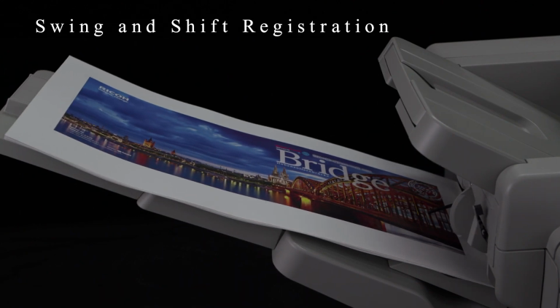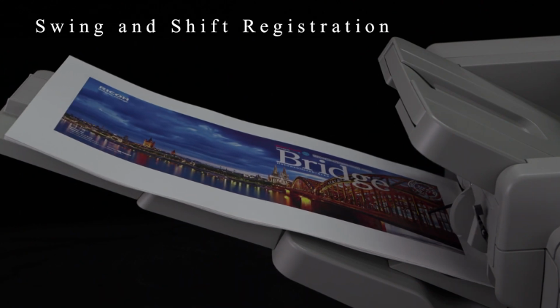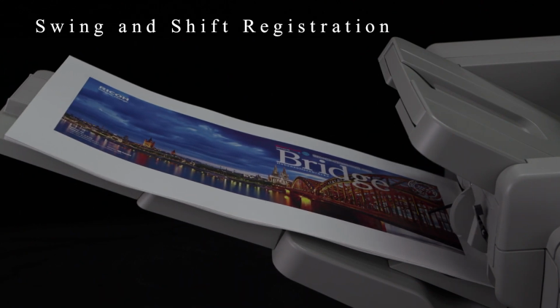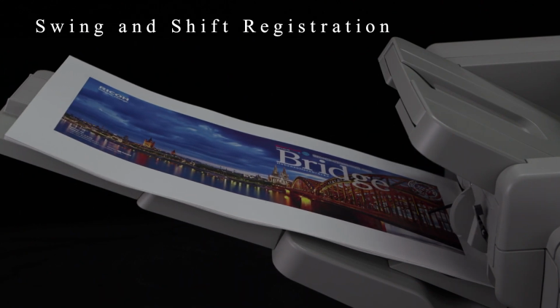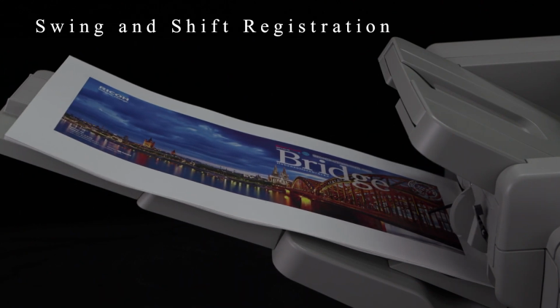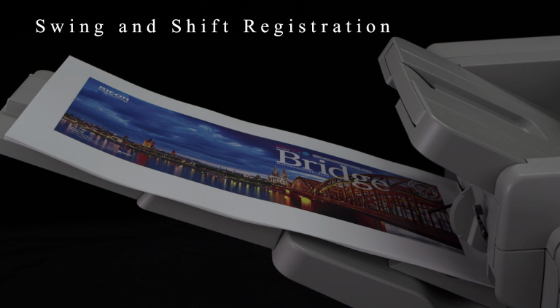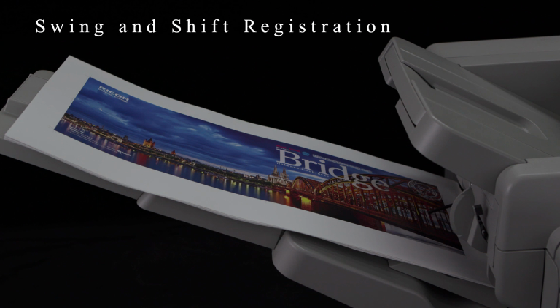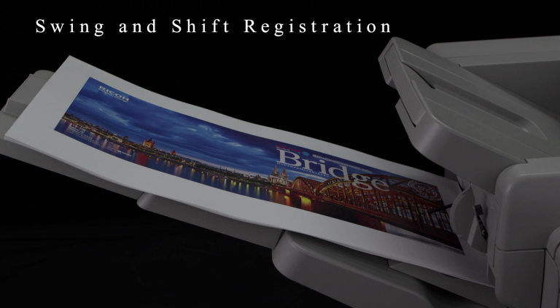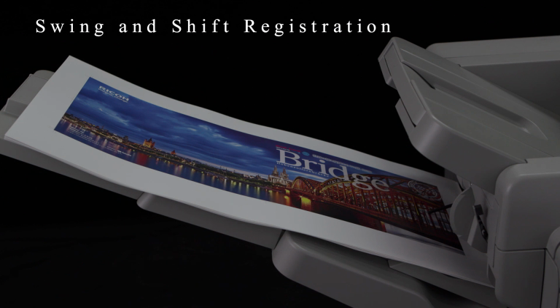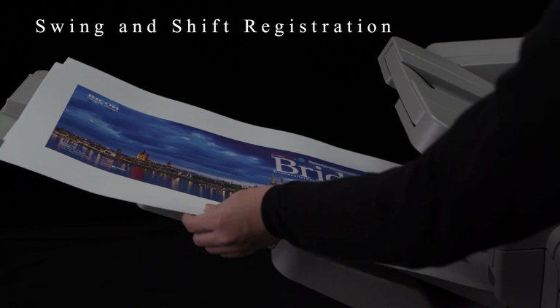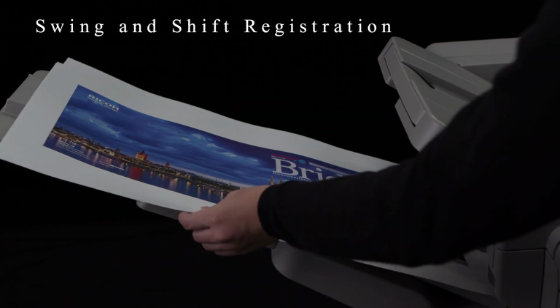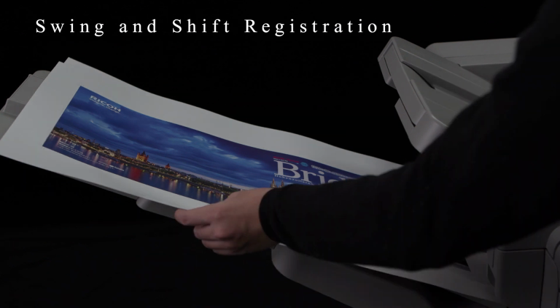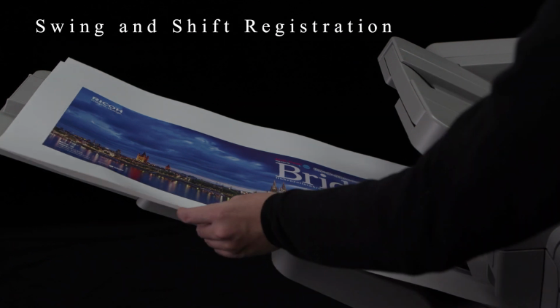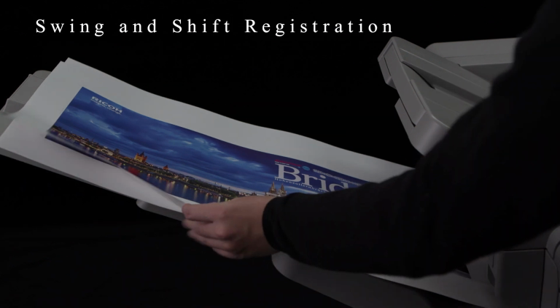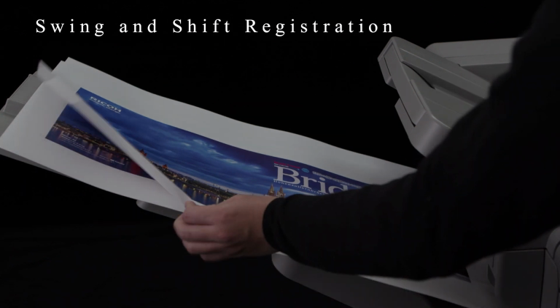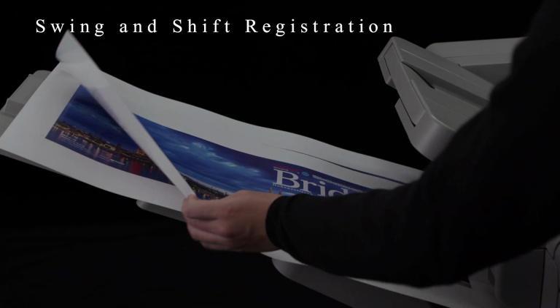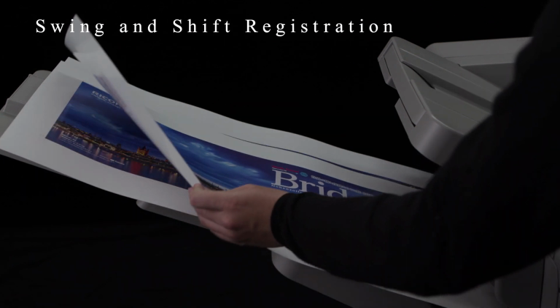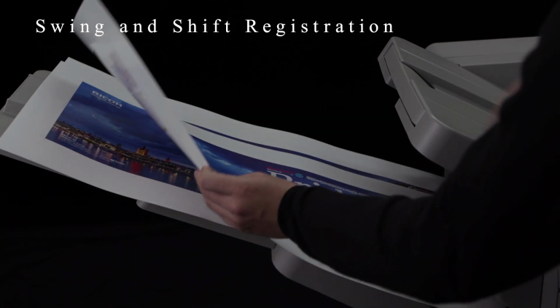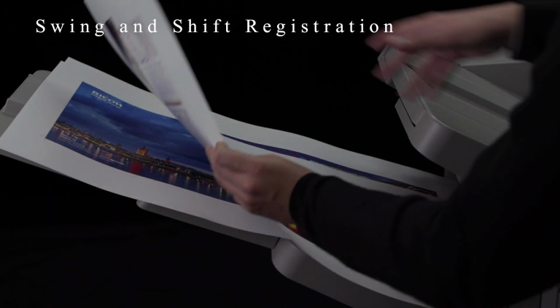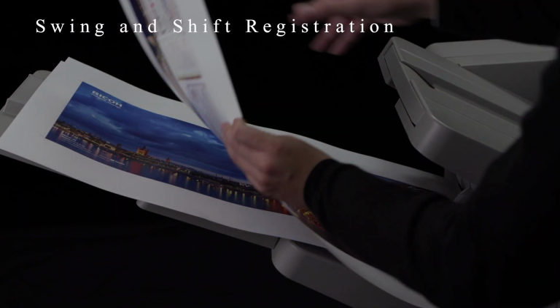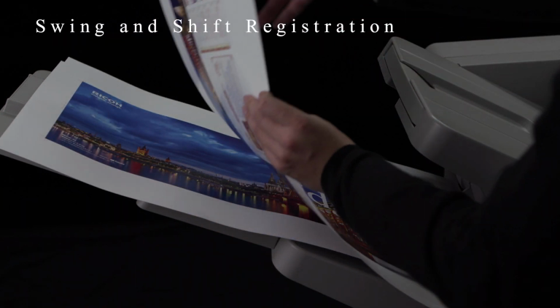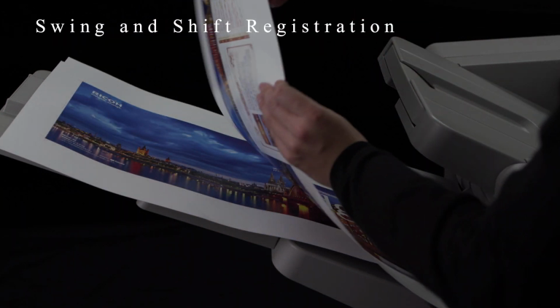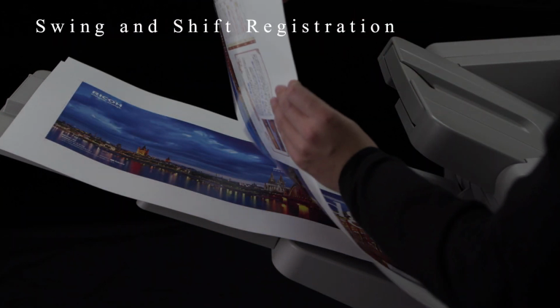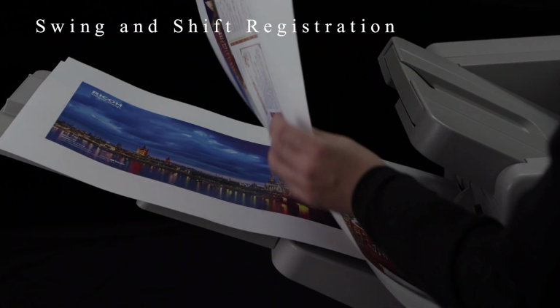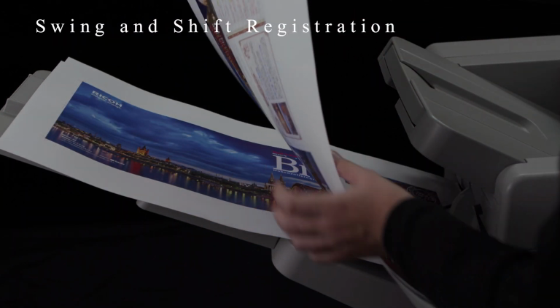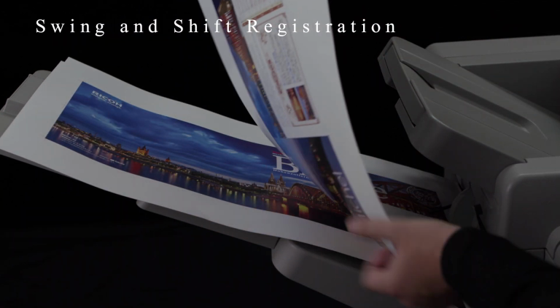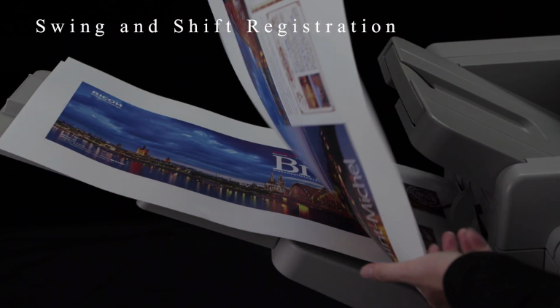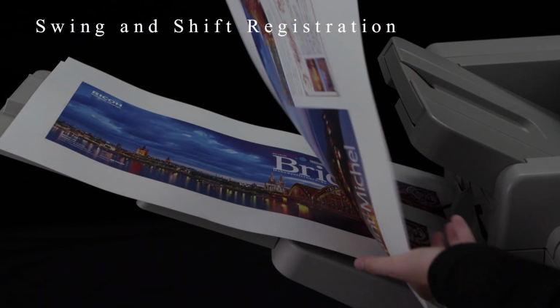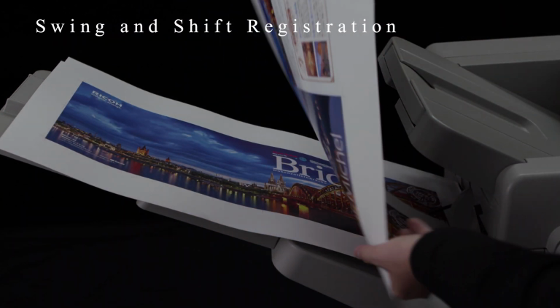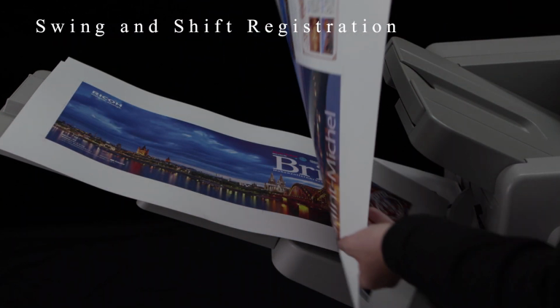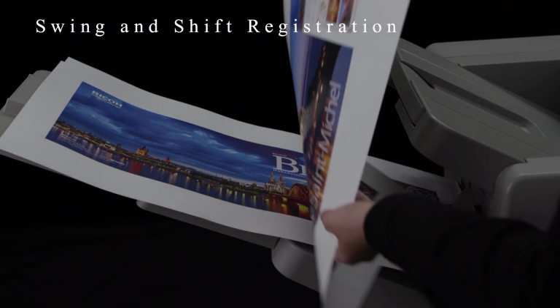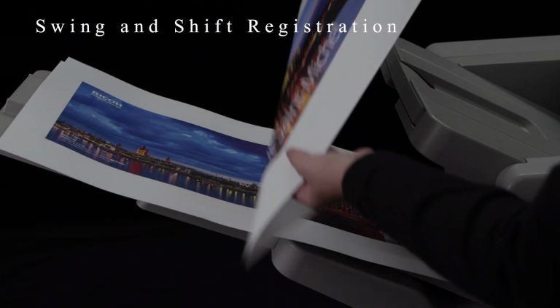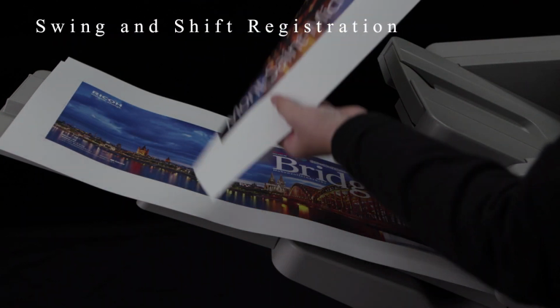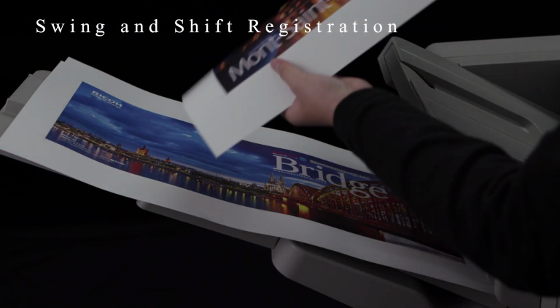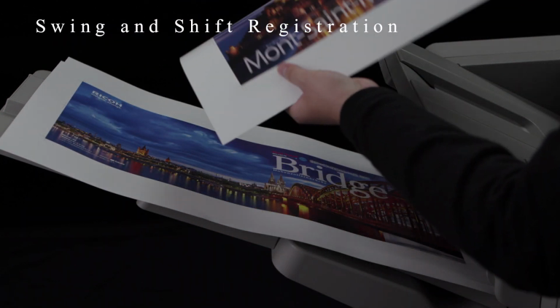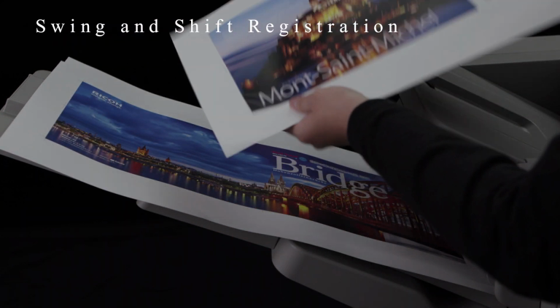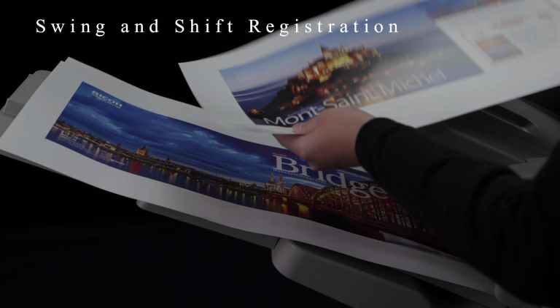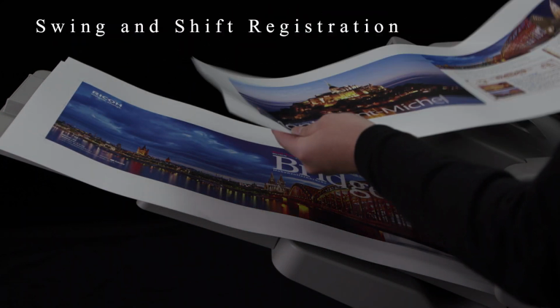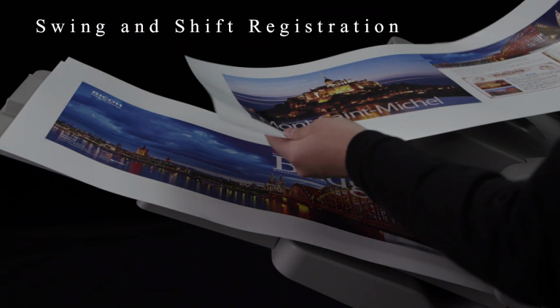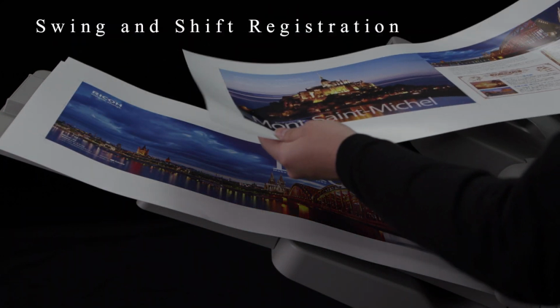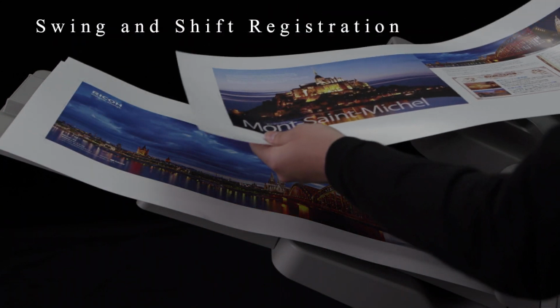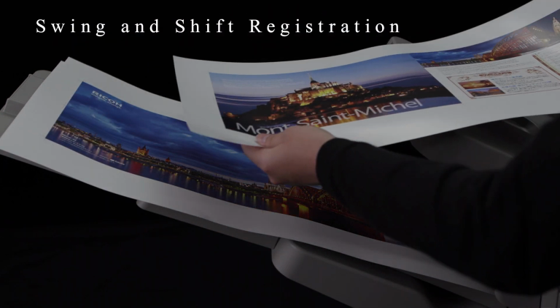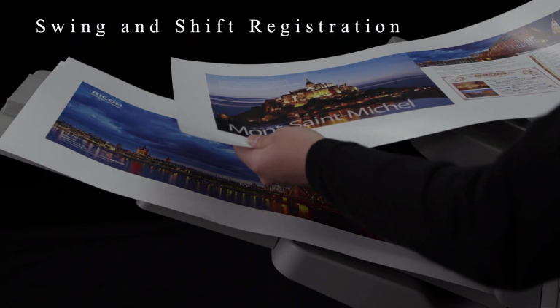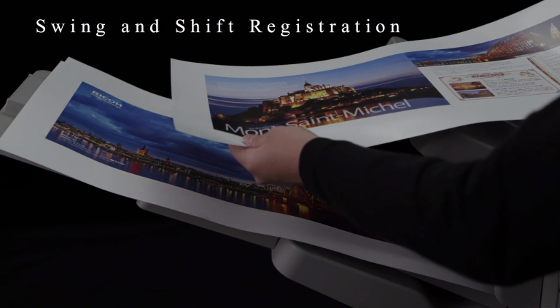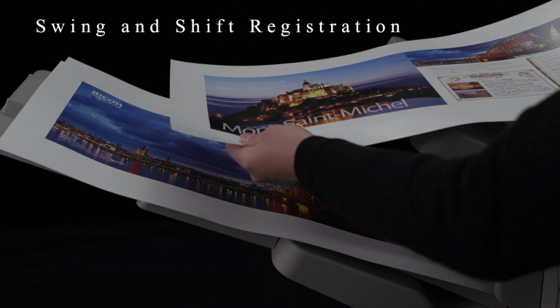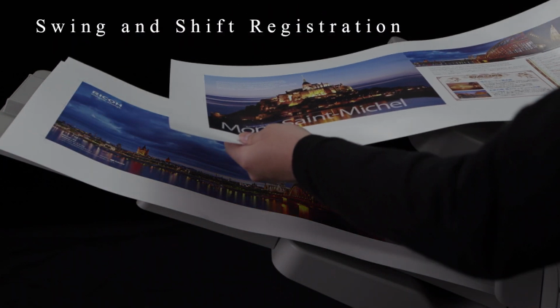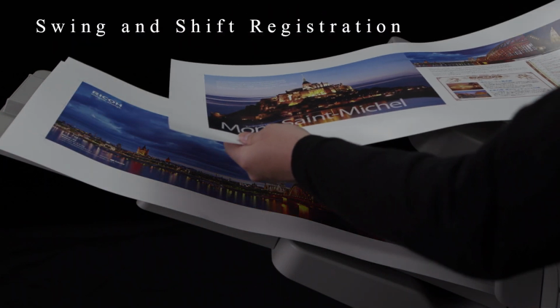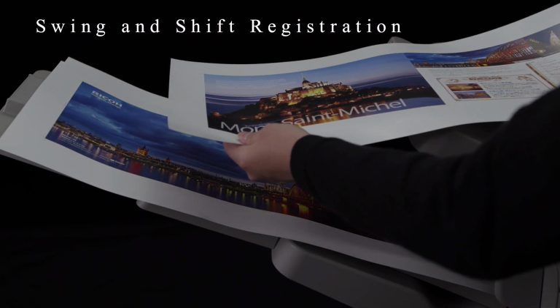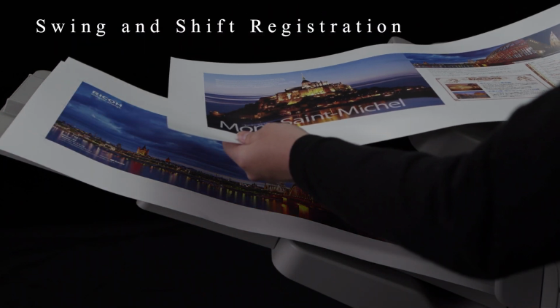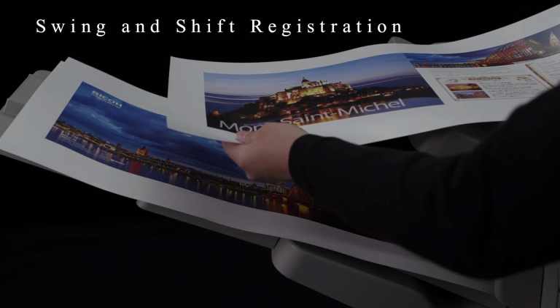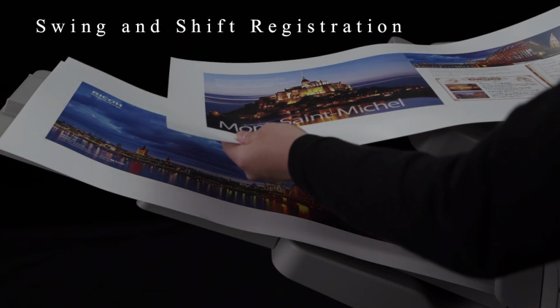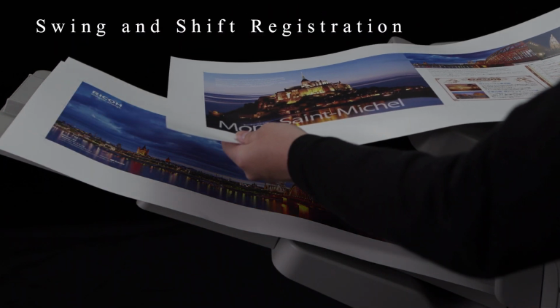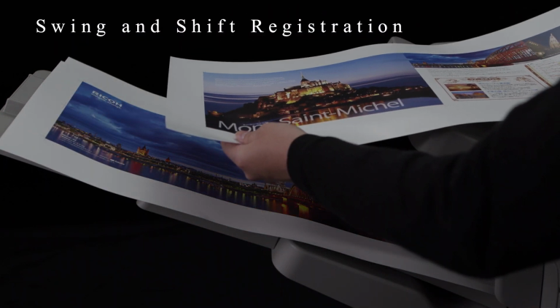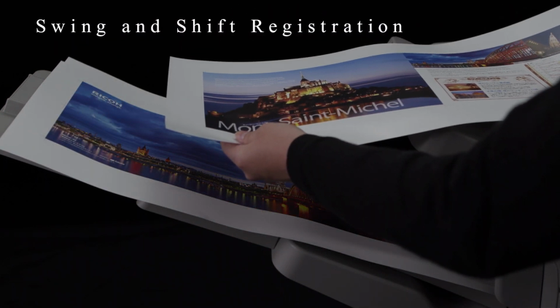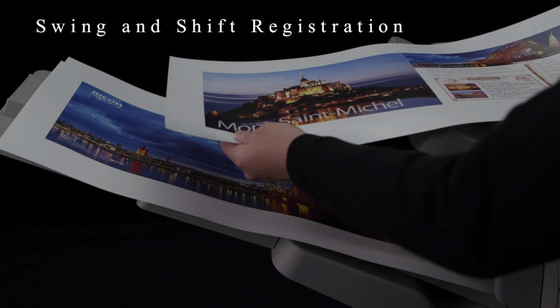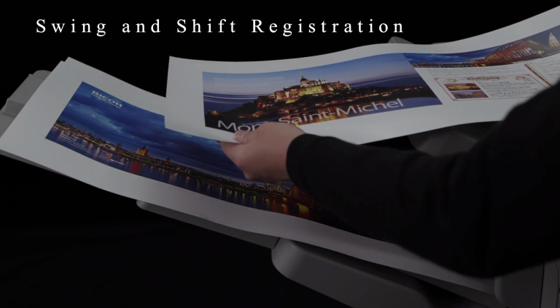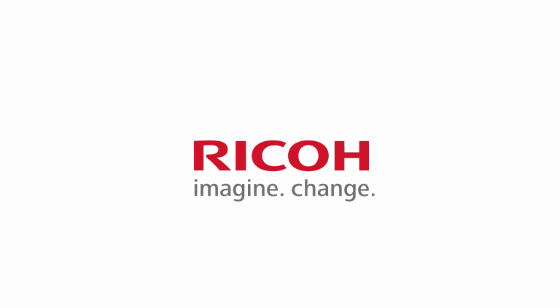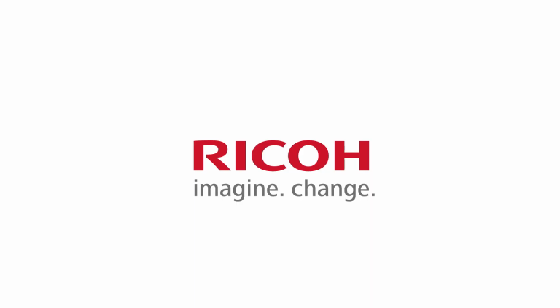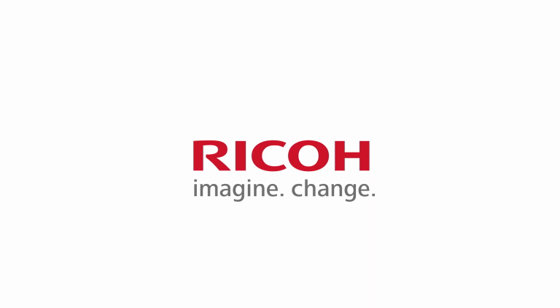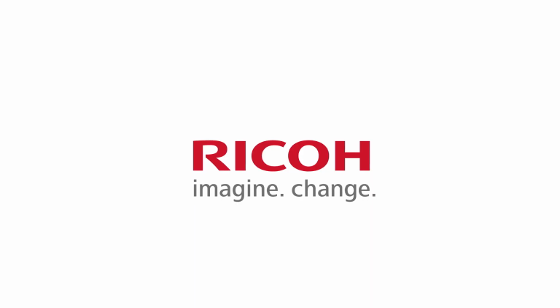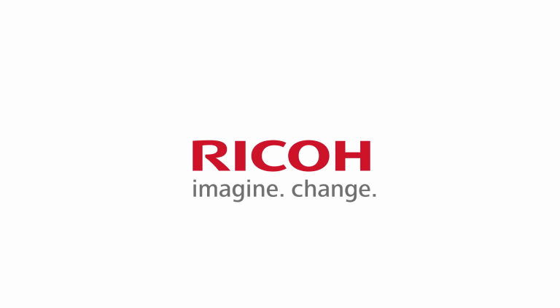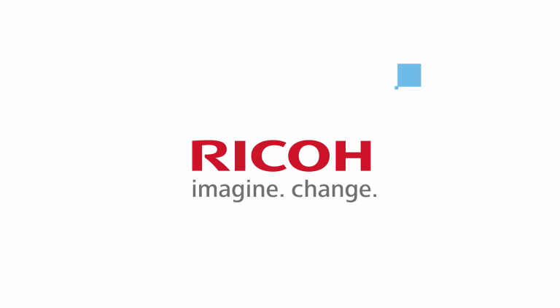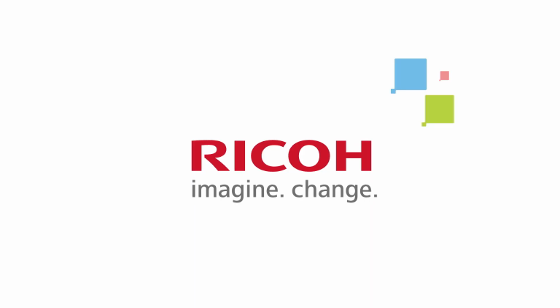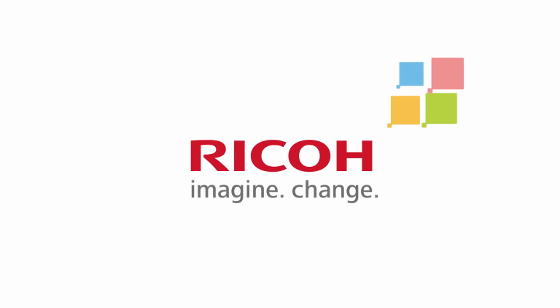Adjustment is also possible in real time during printing, maintaining accuracy.